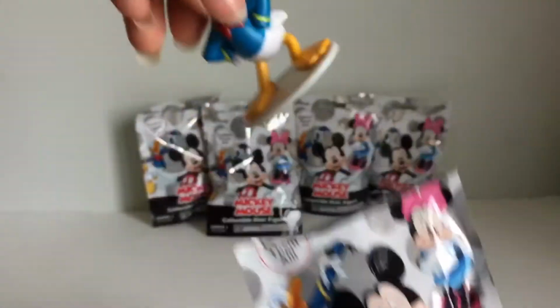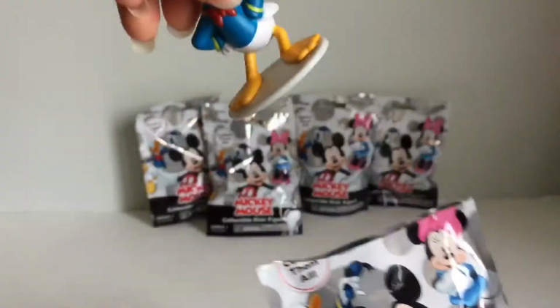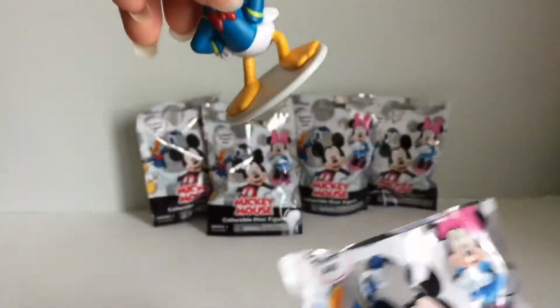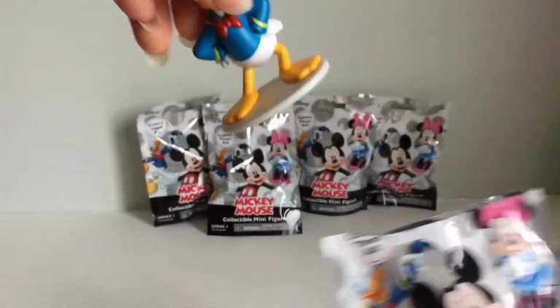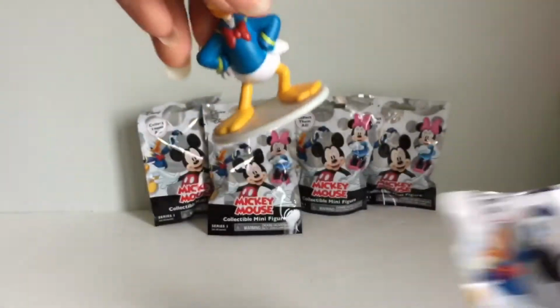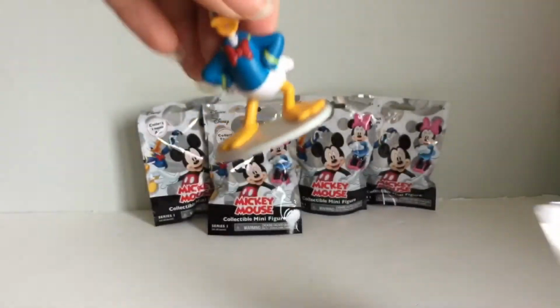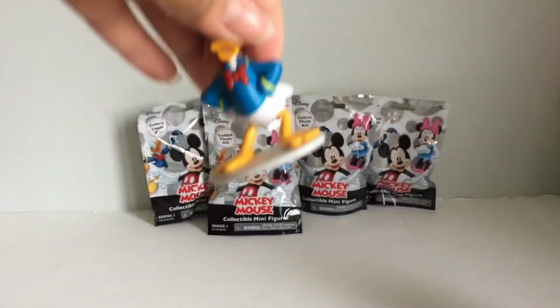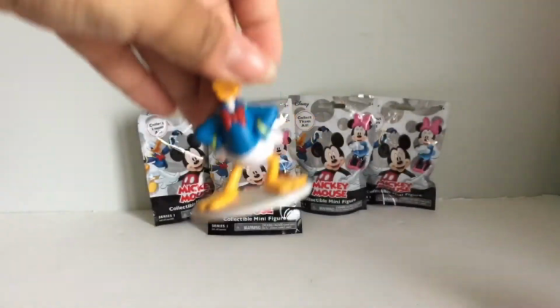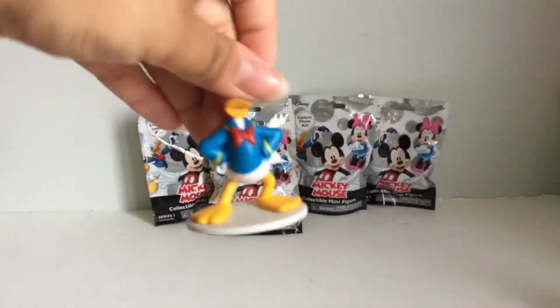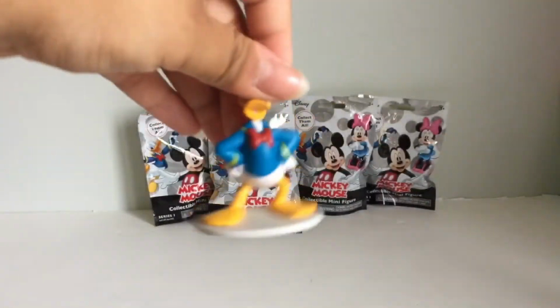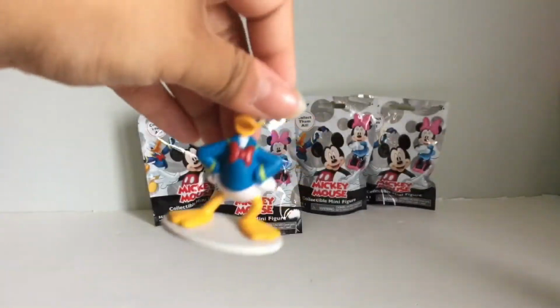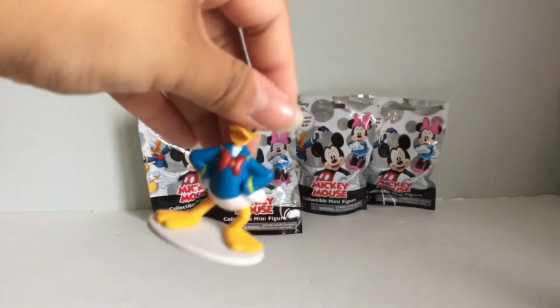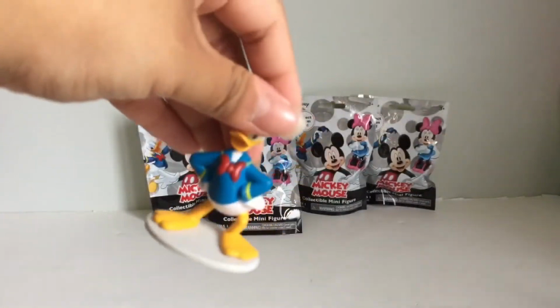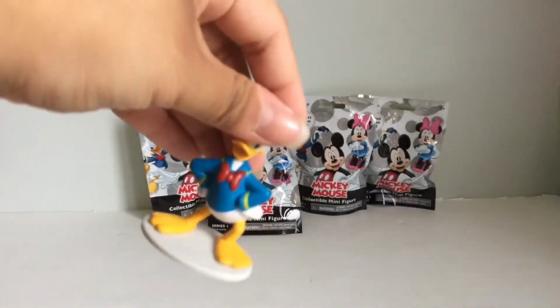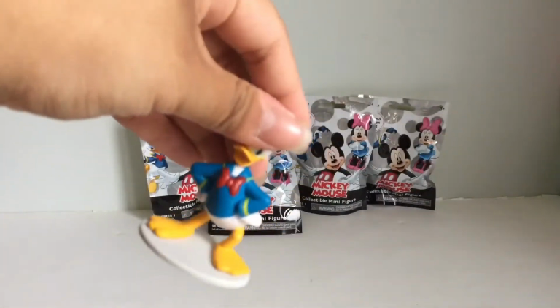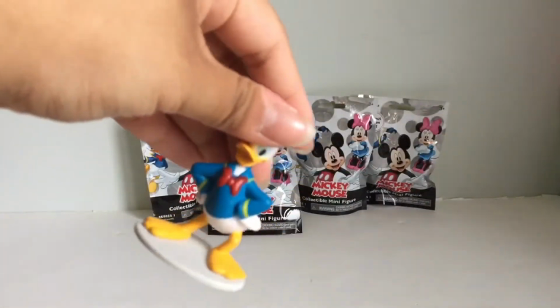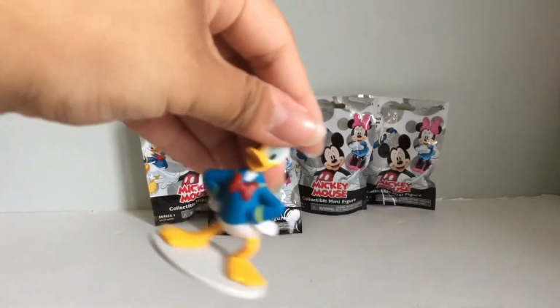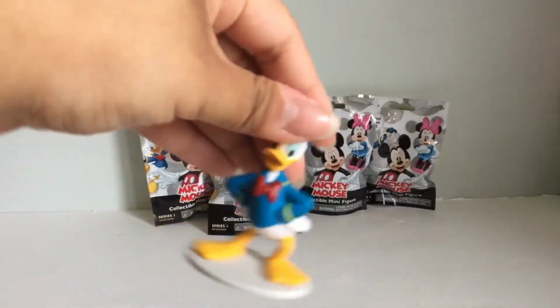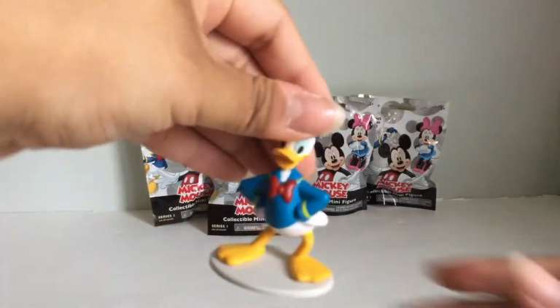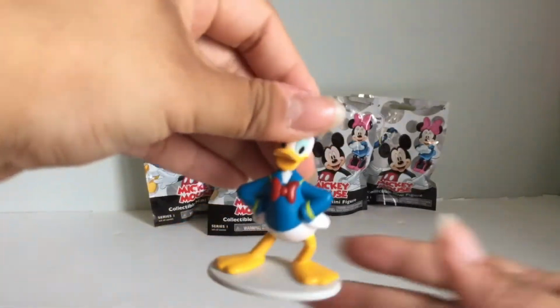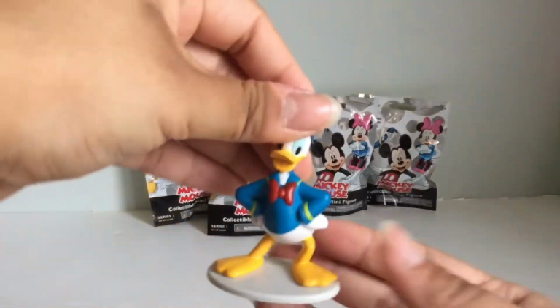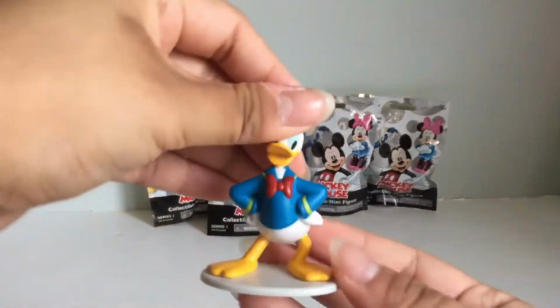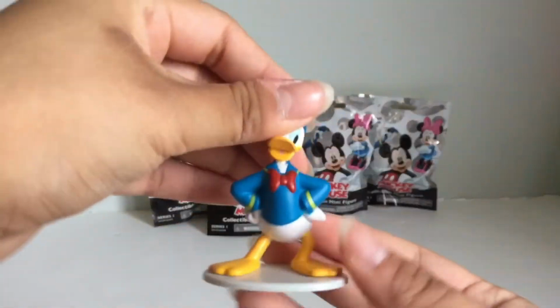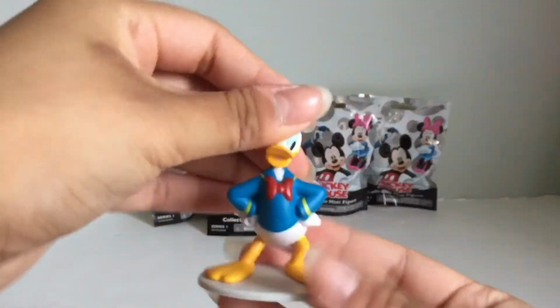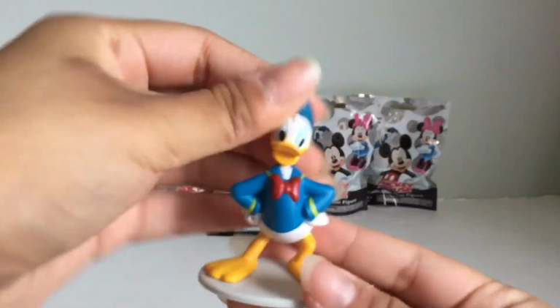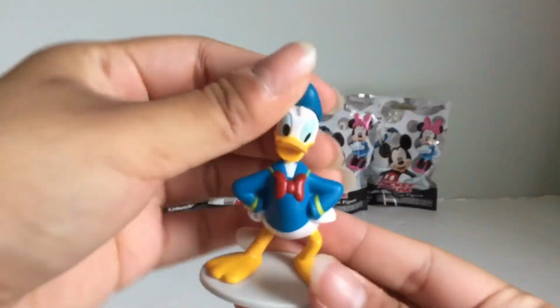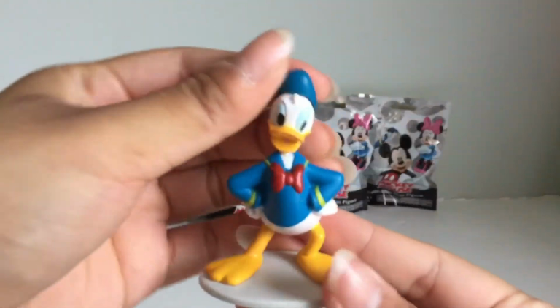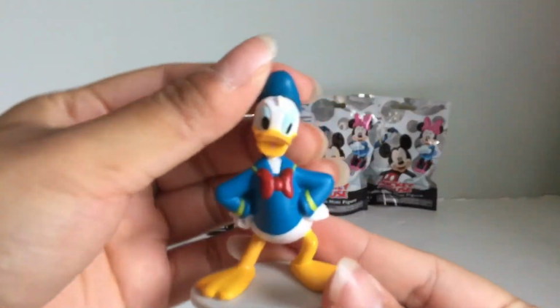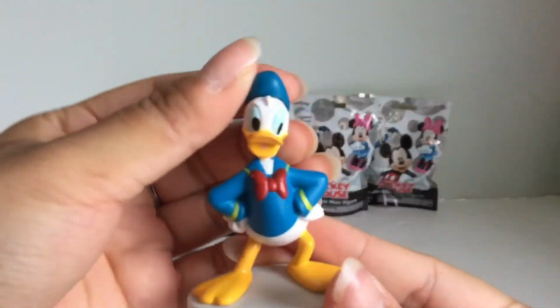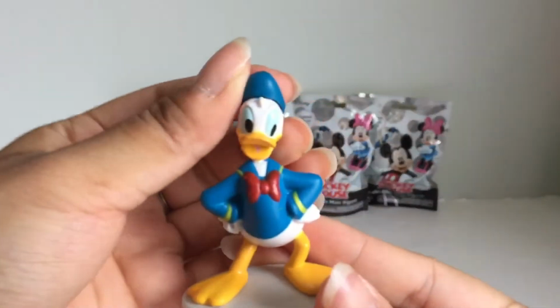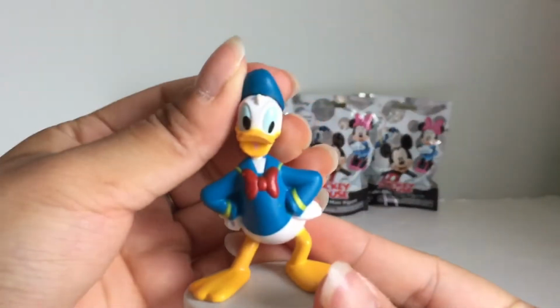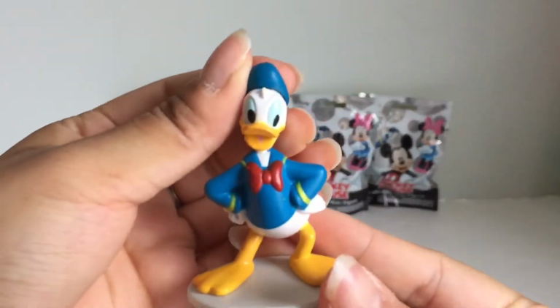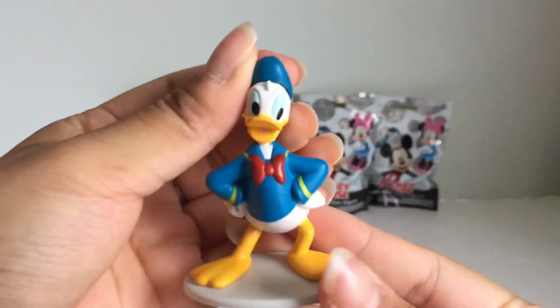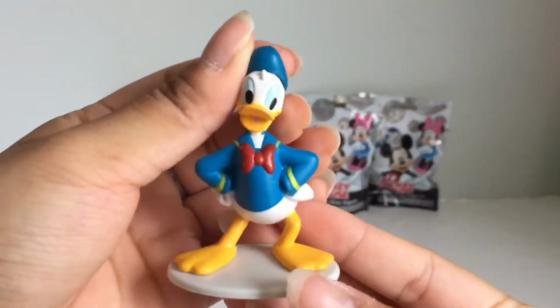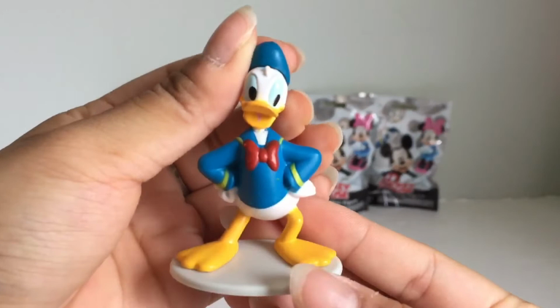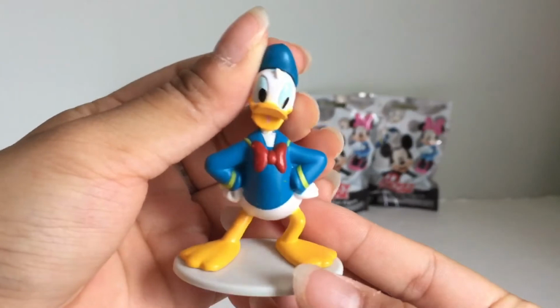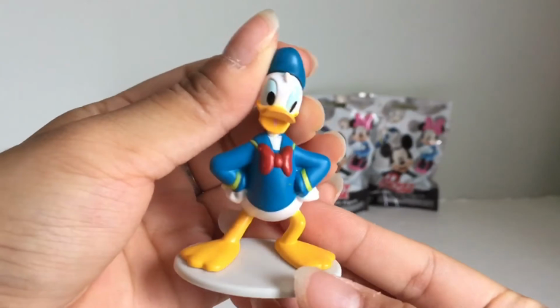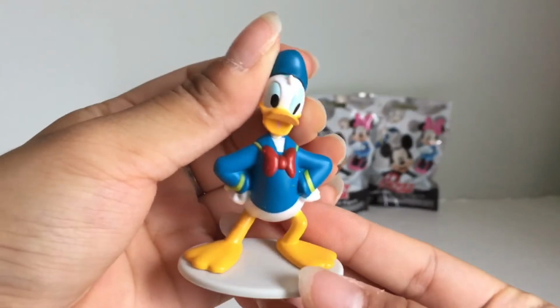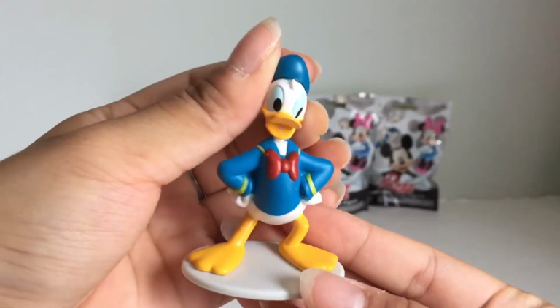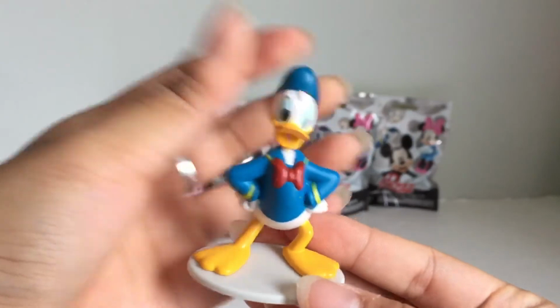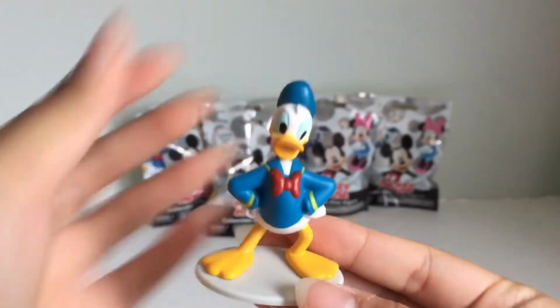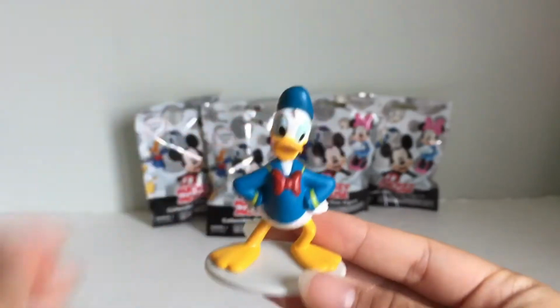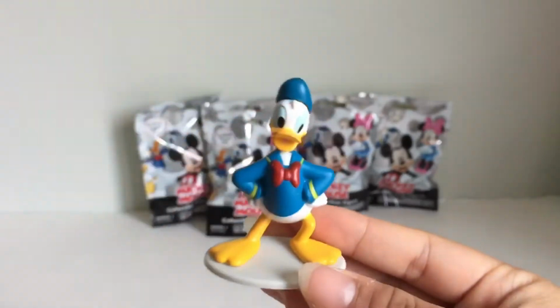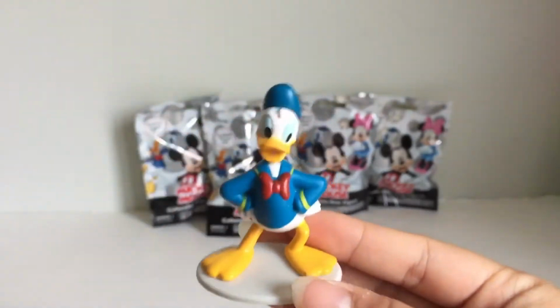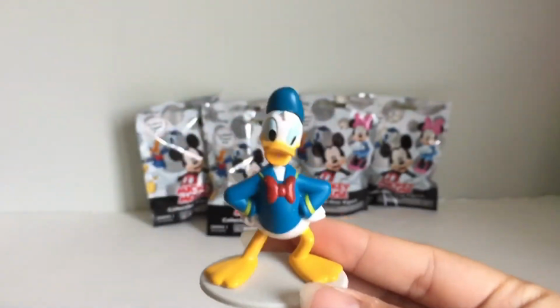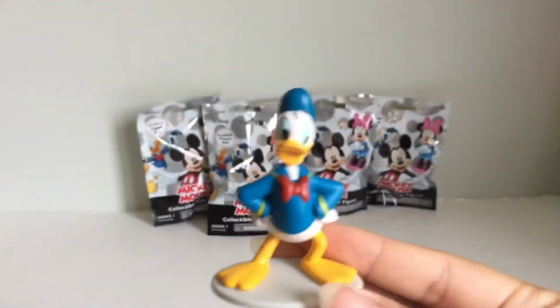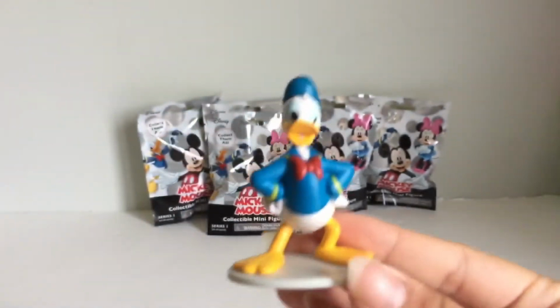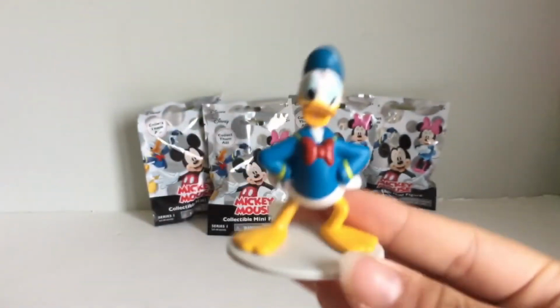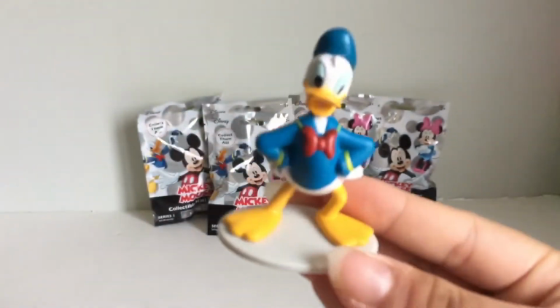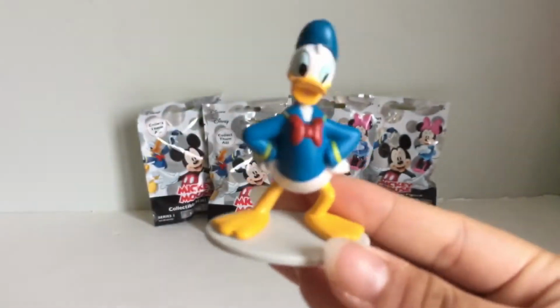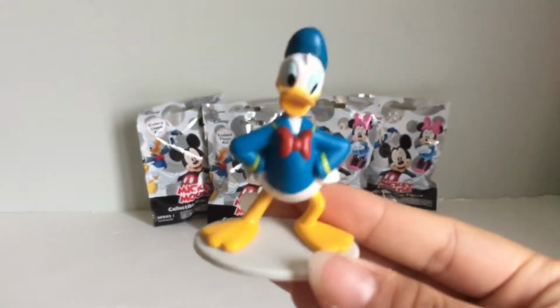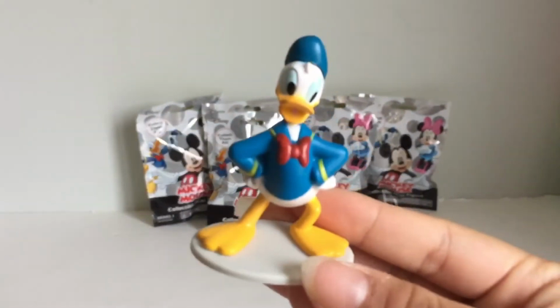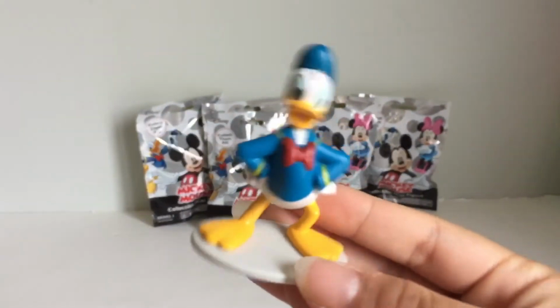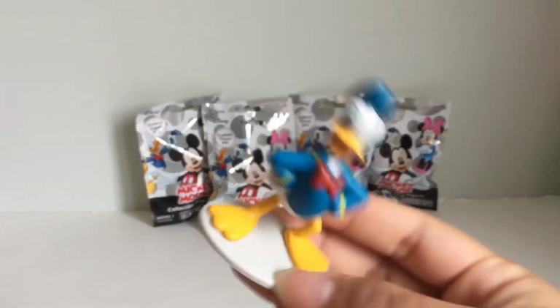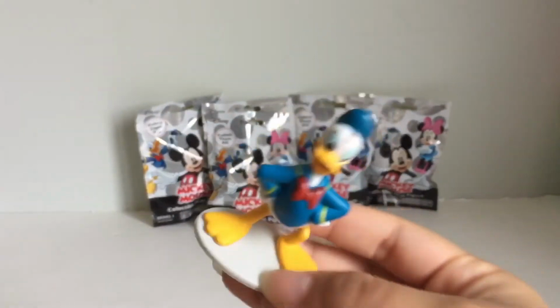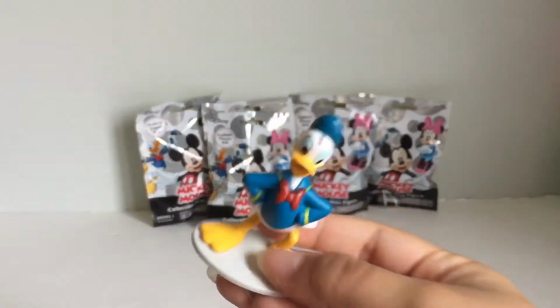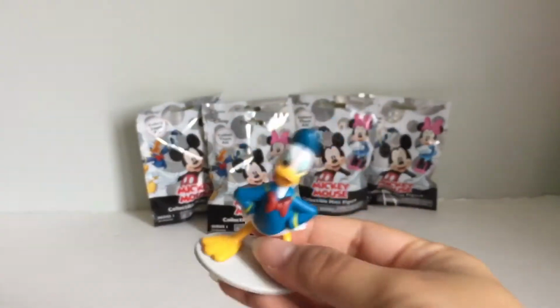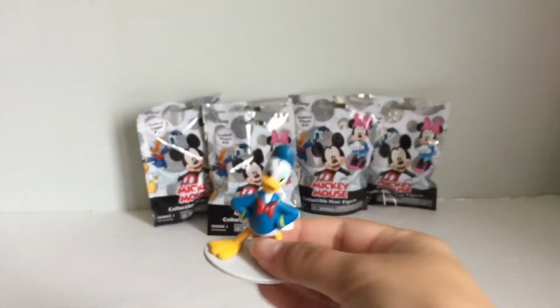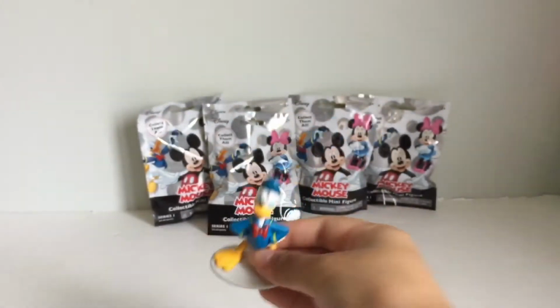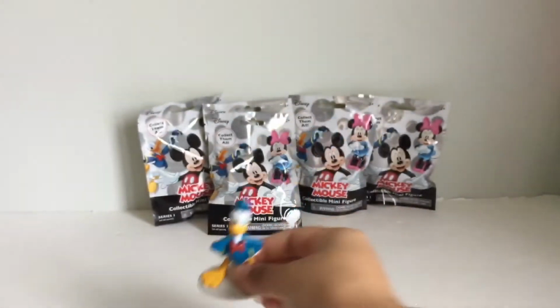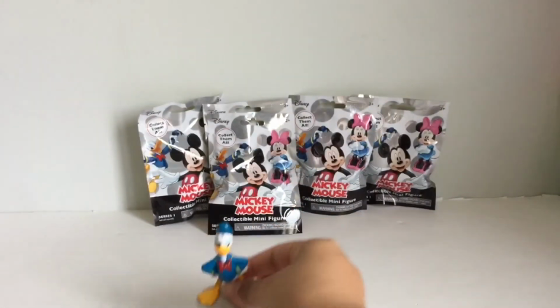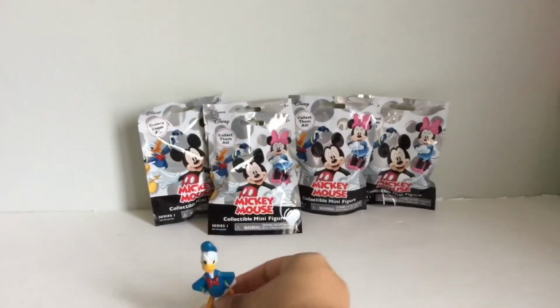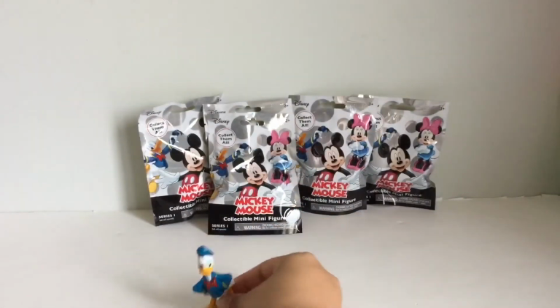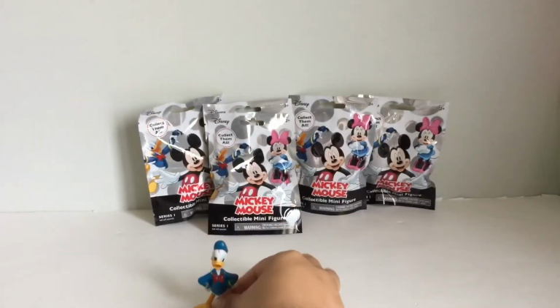So the first one we have here is Donald Duck. These are pretty great looking figures.